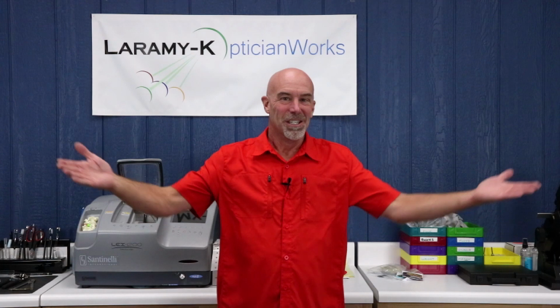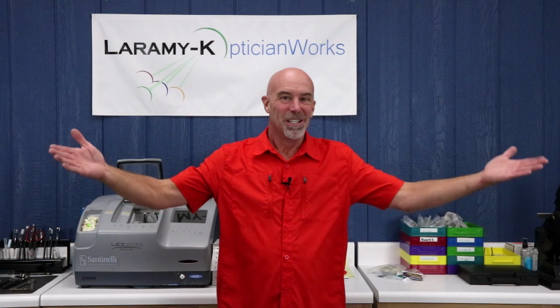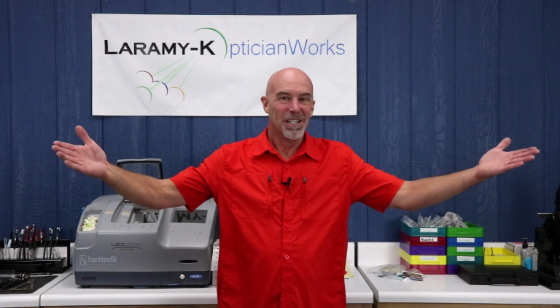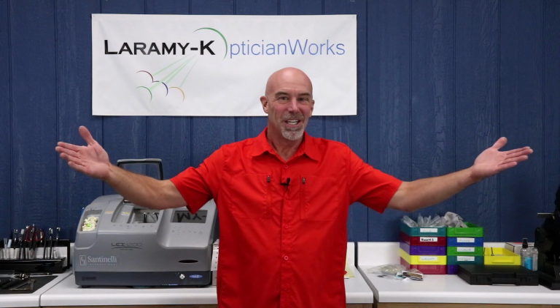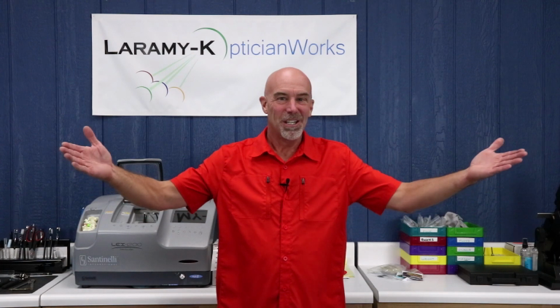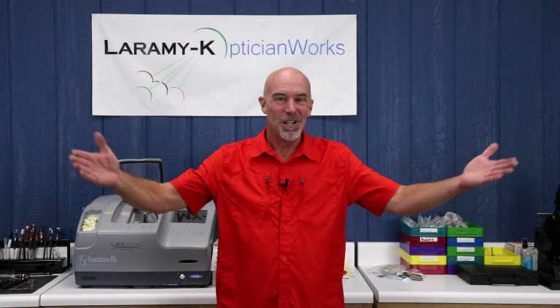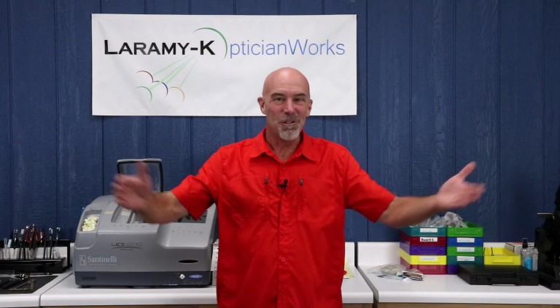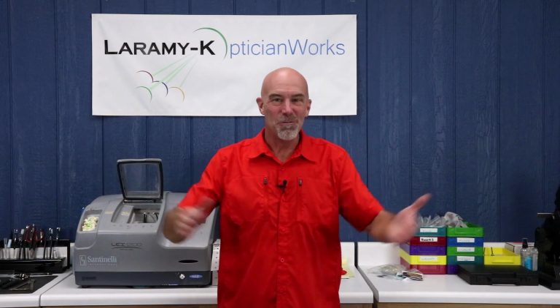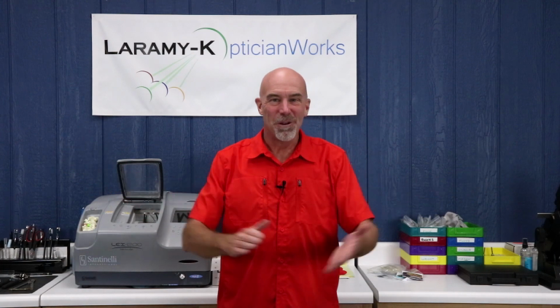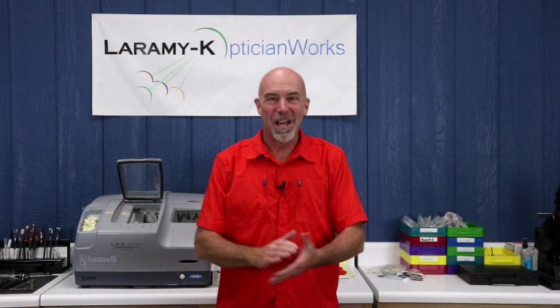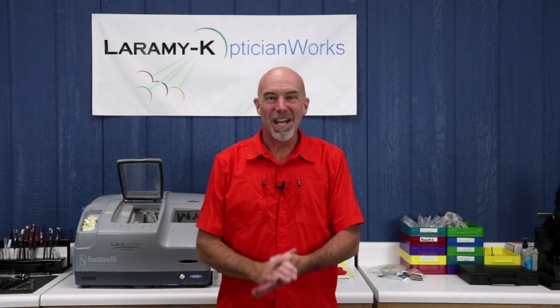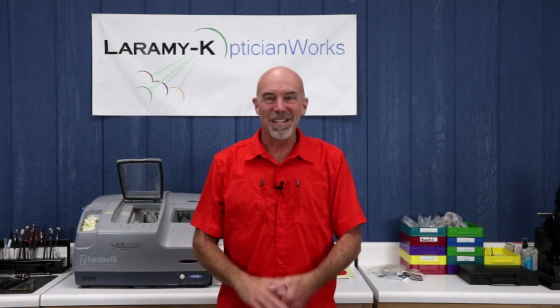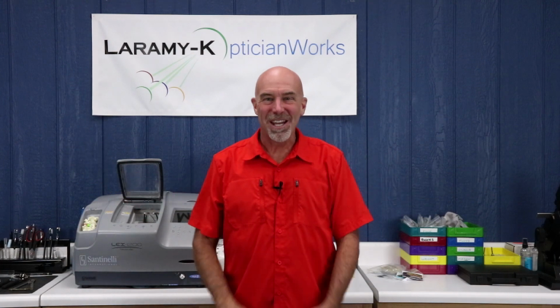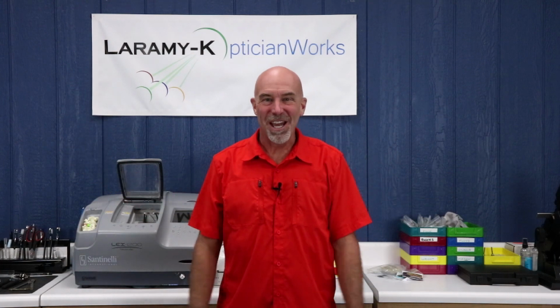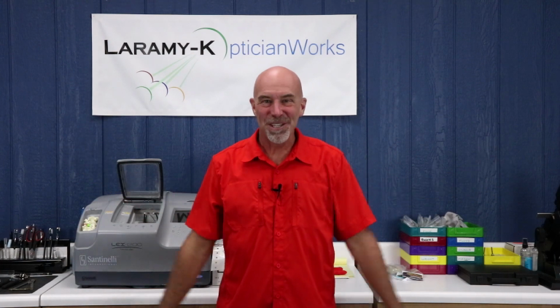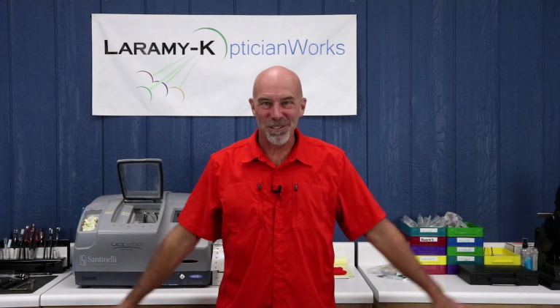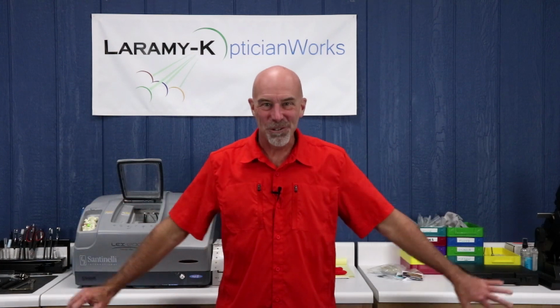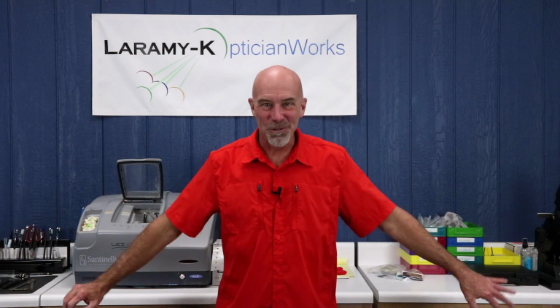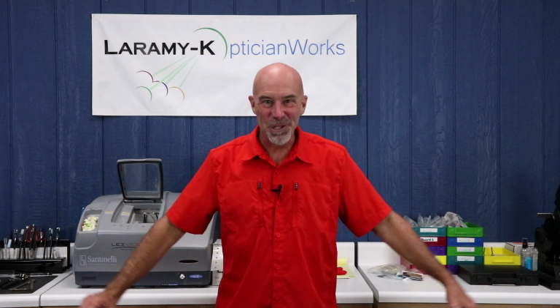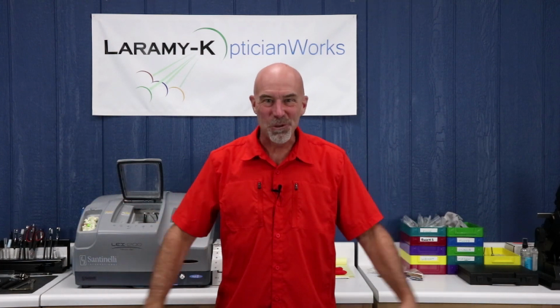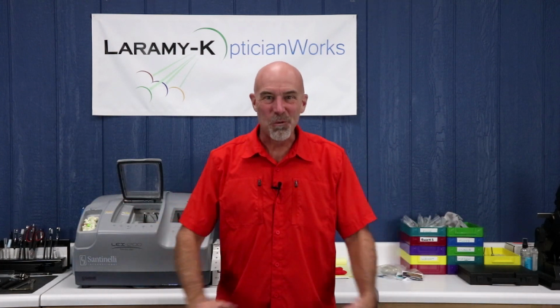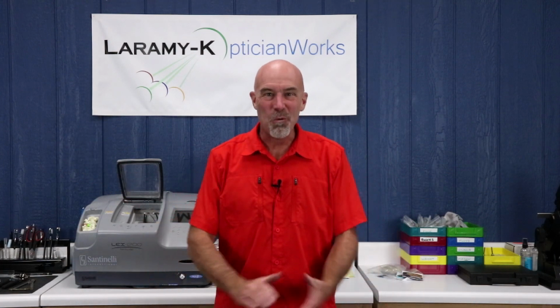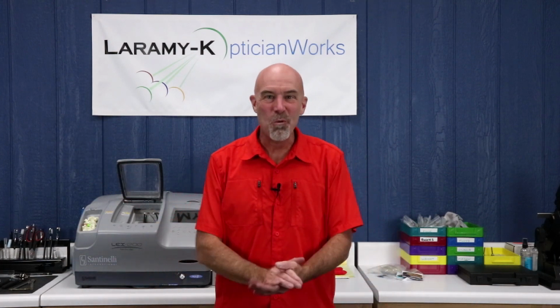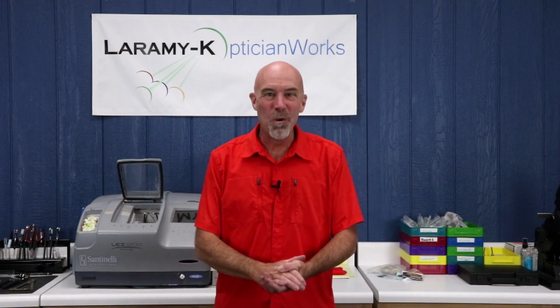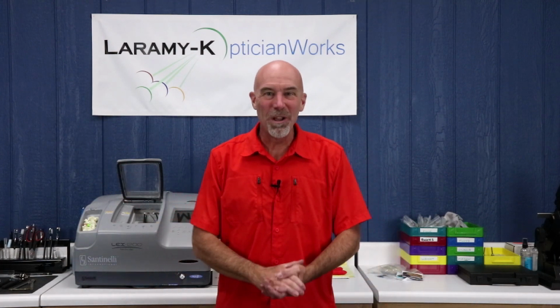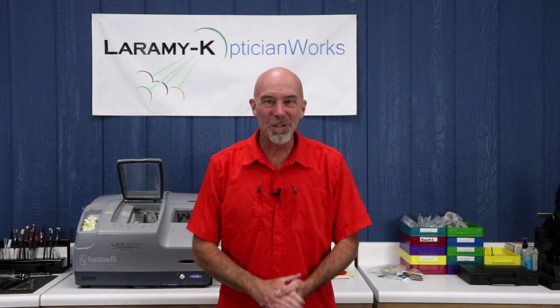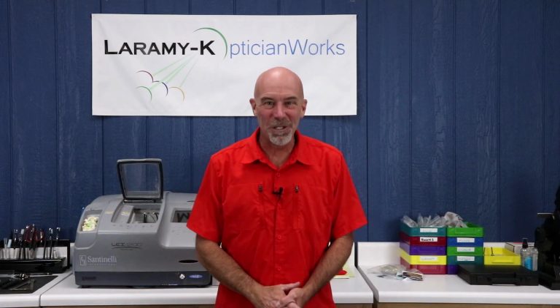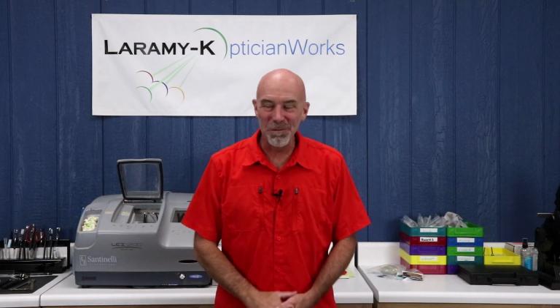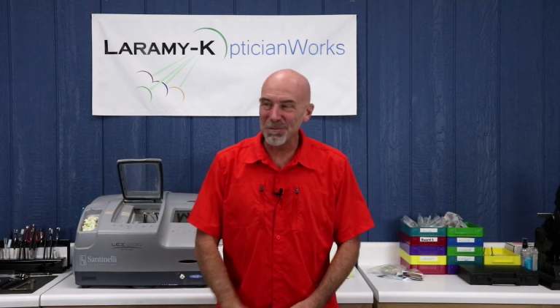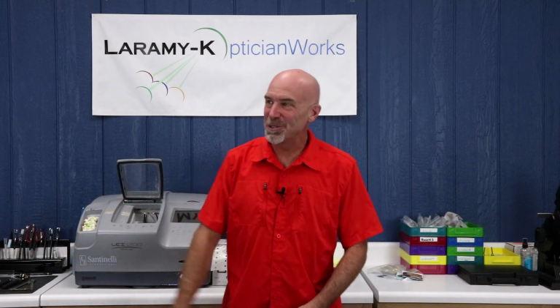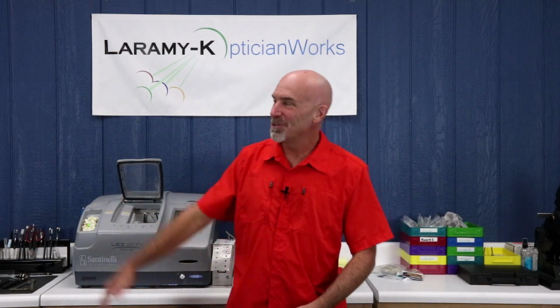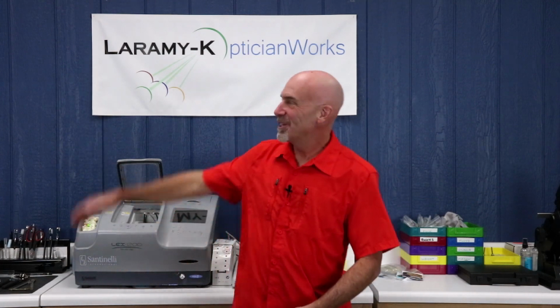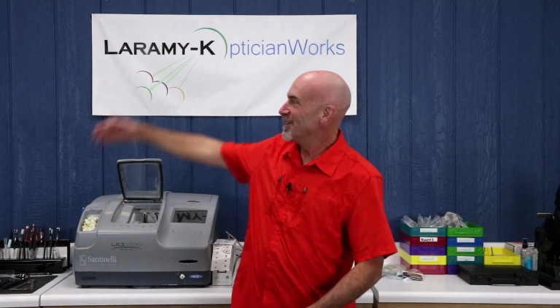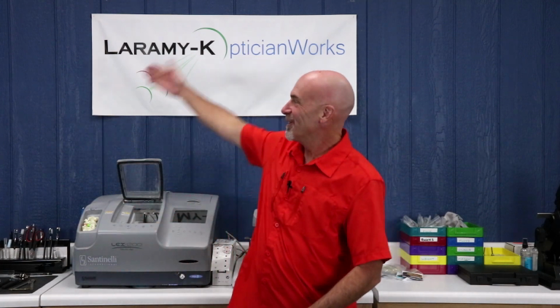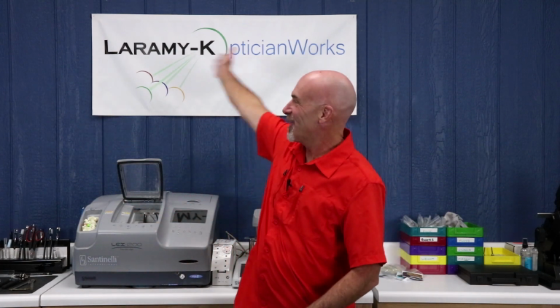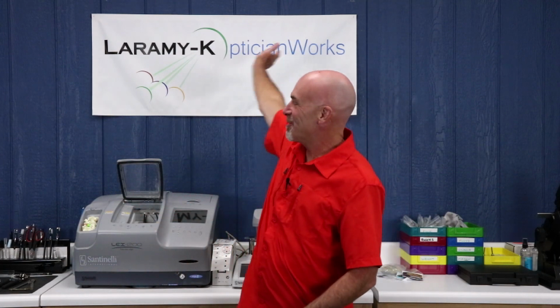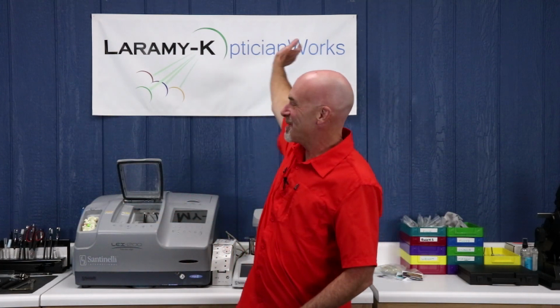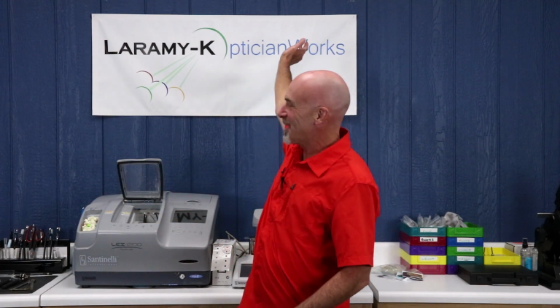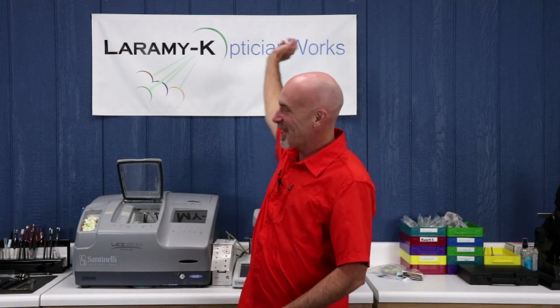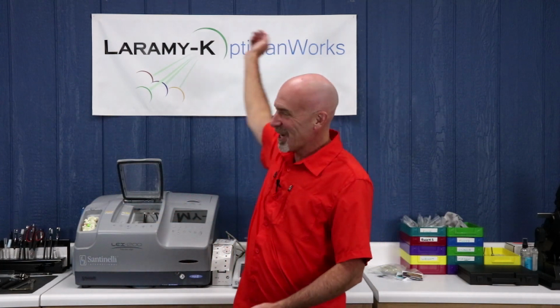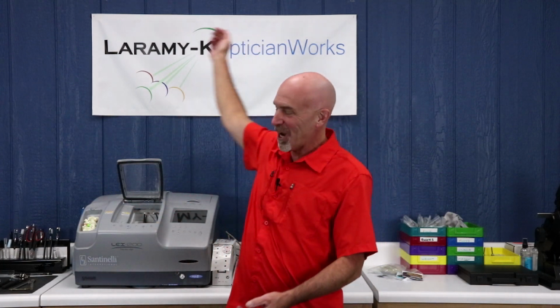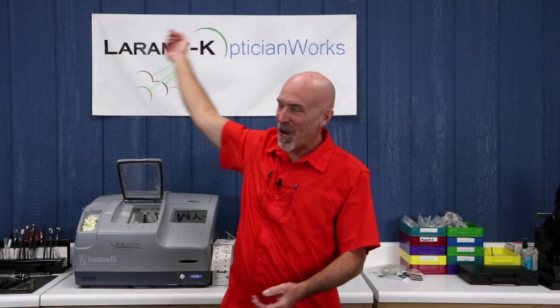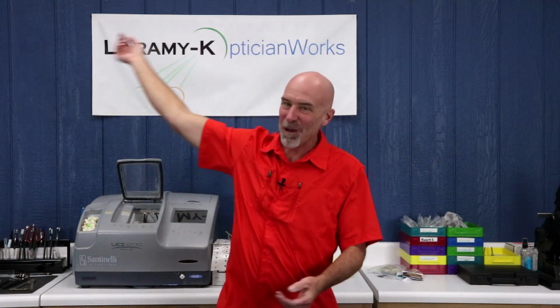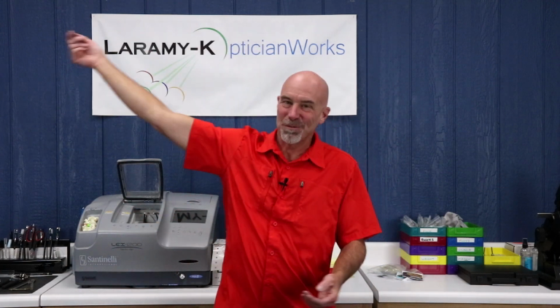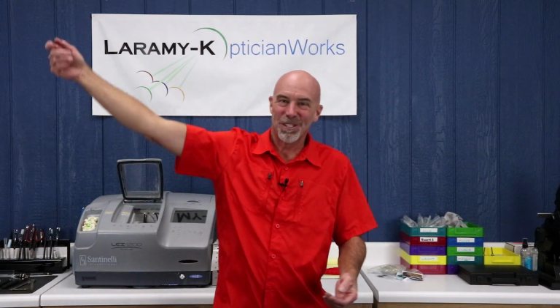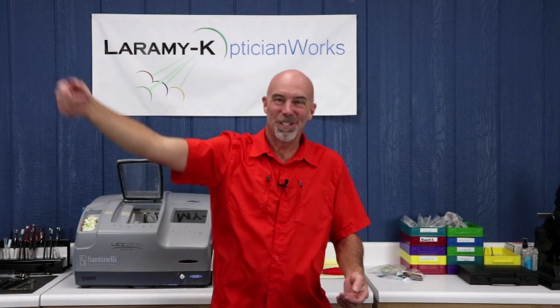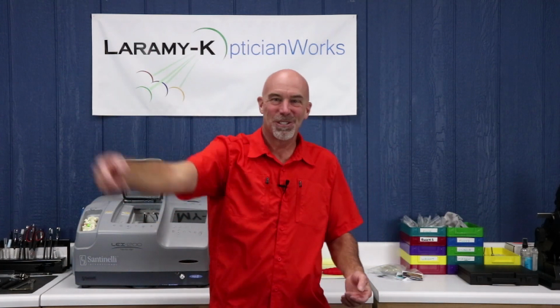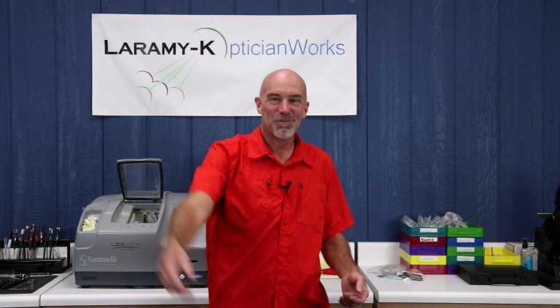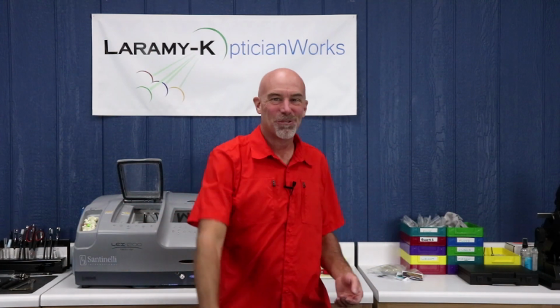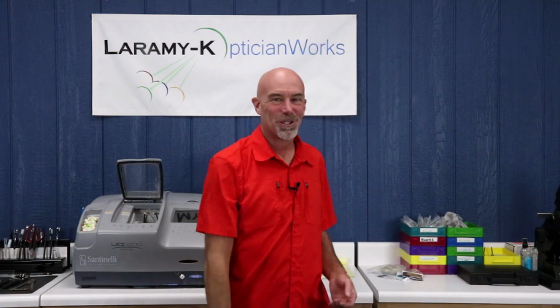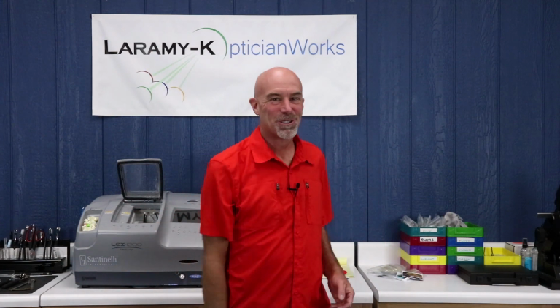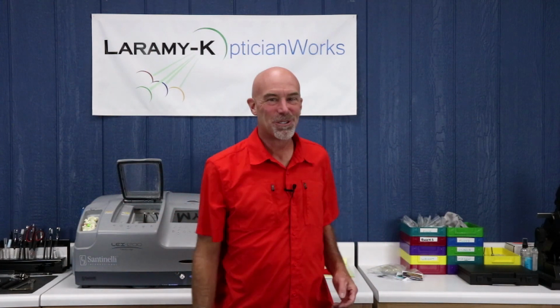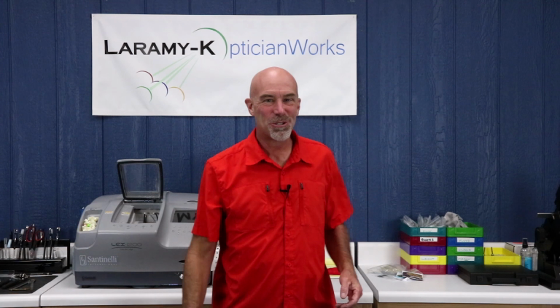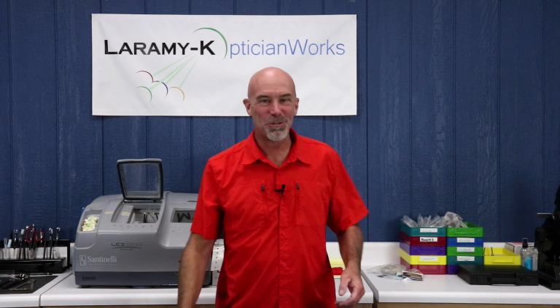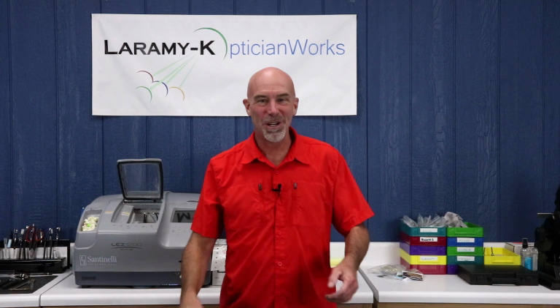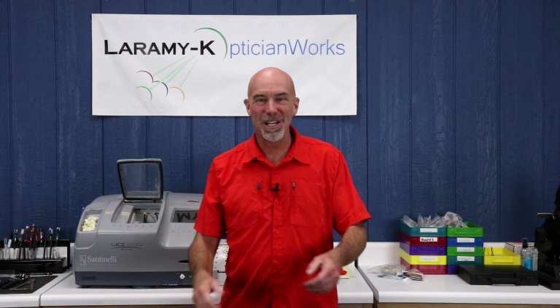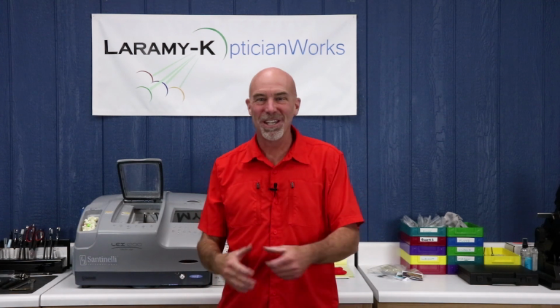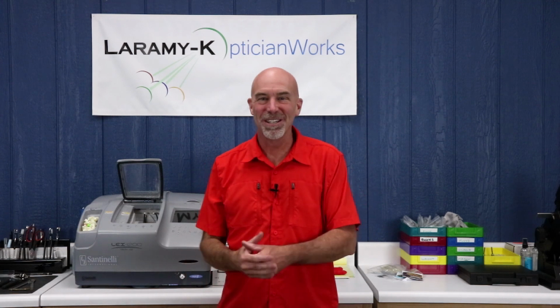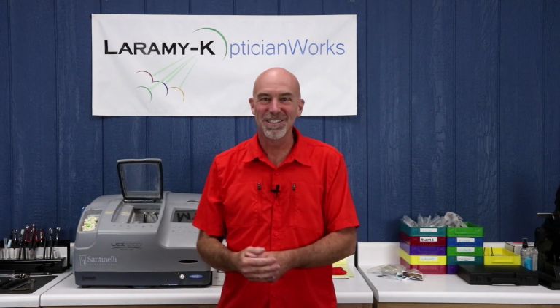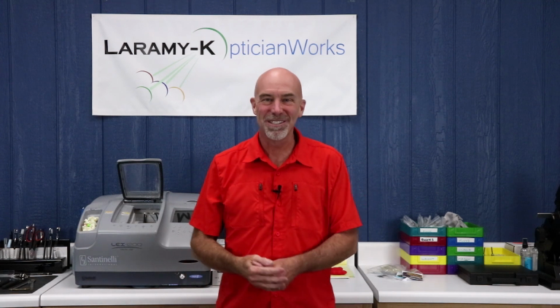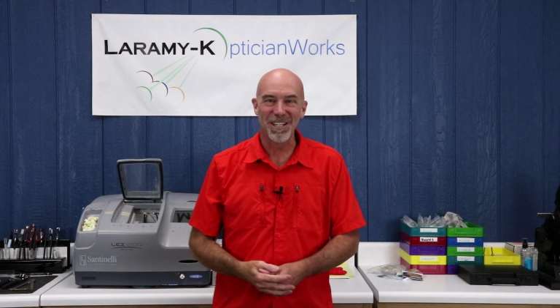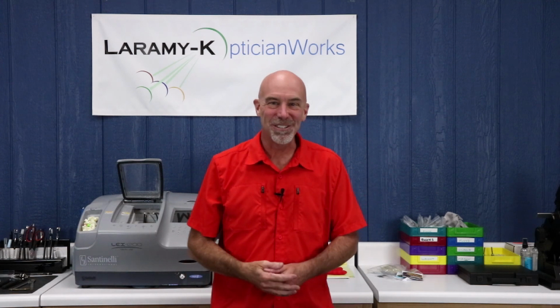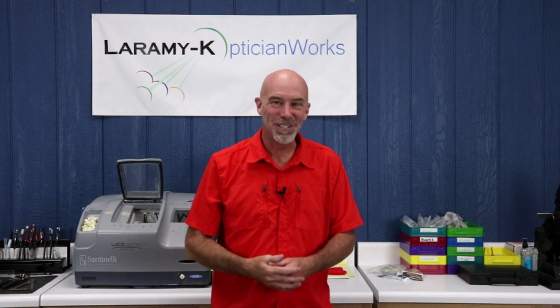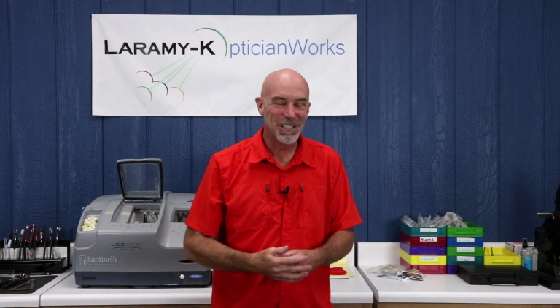Hello, and as always, welcome to the Laramie K OpticianWorks Training Center.